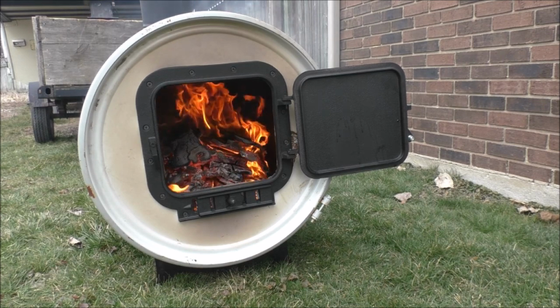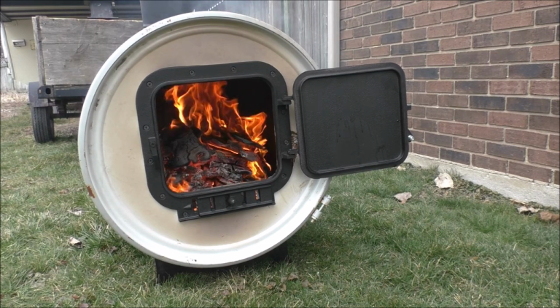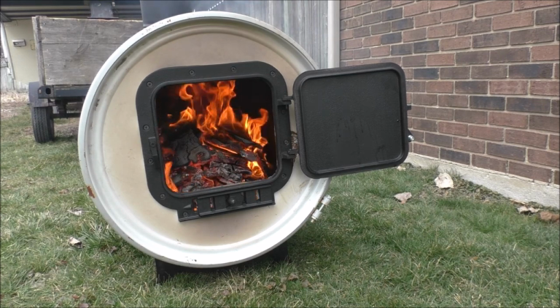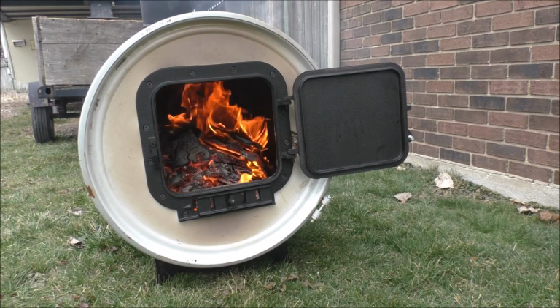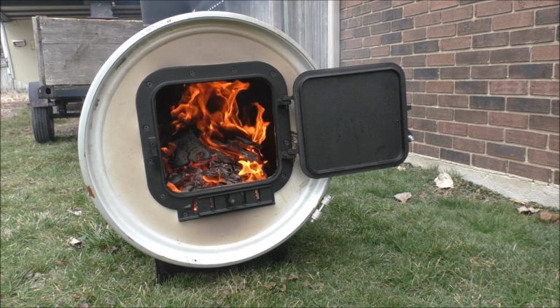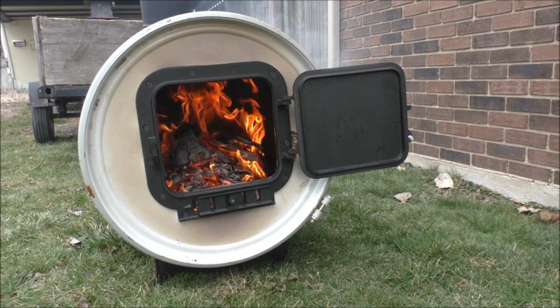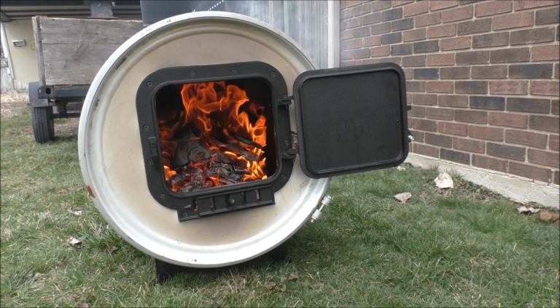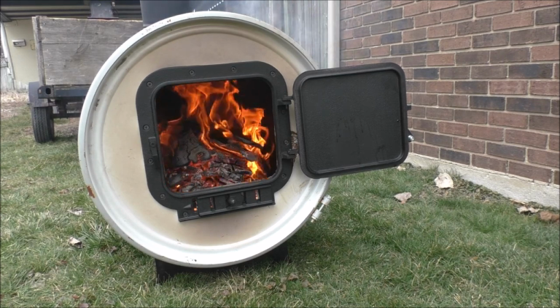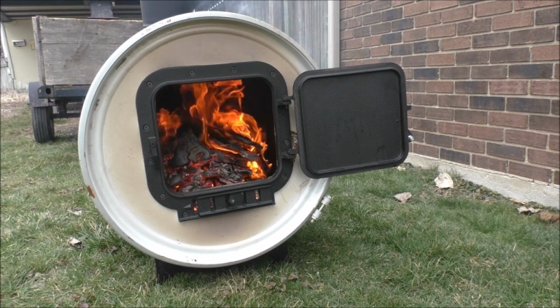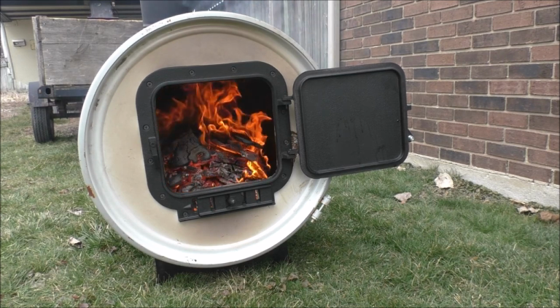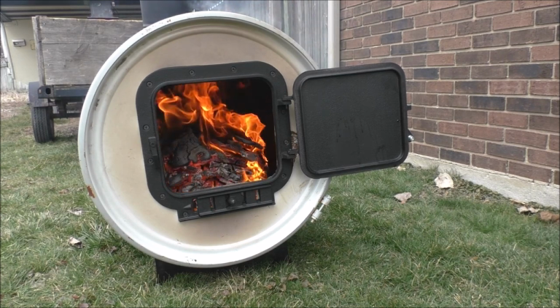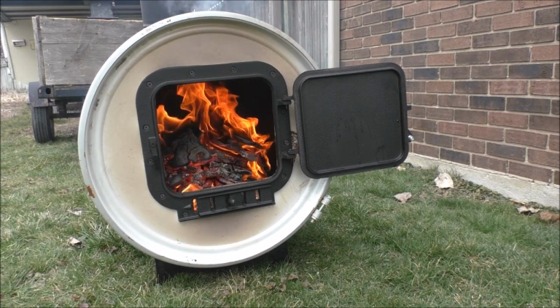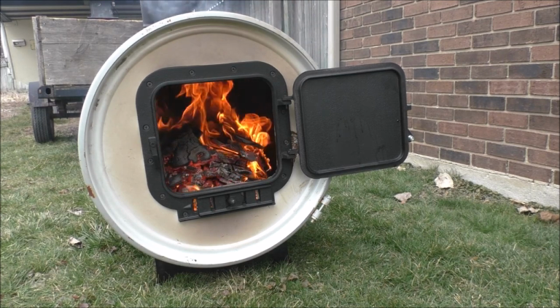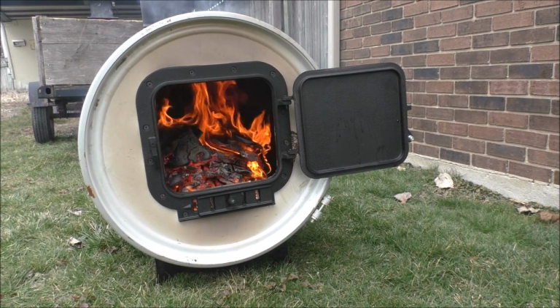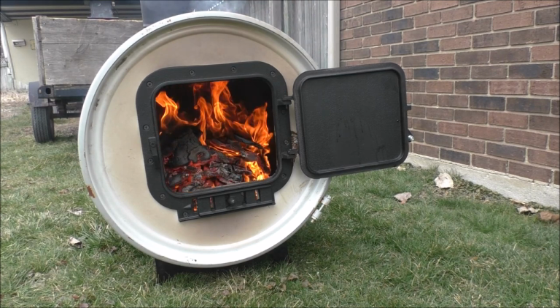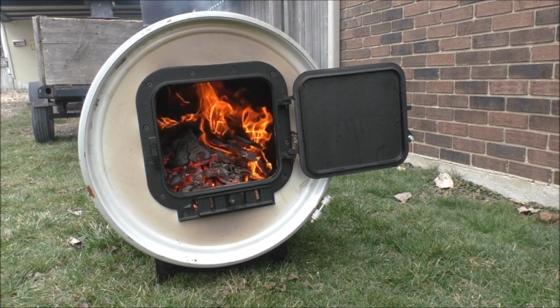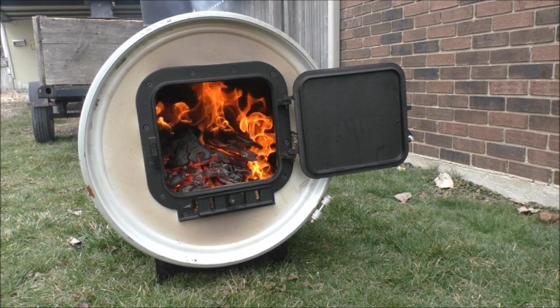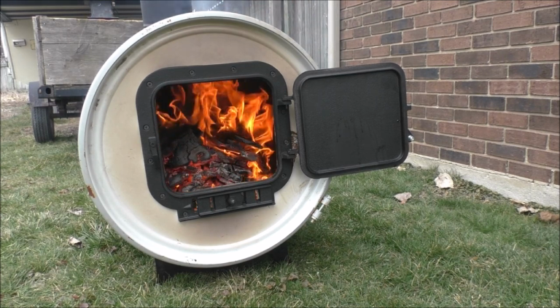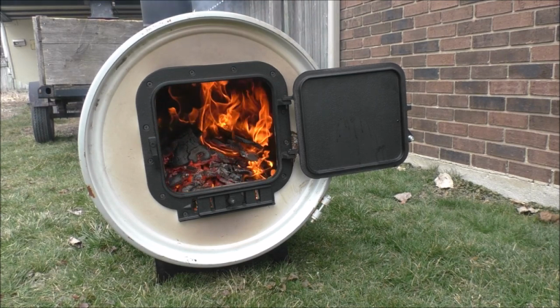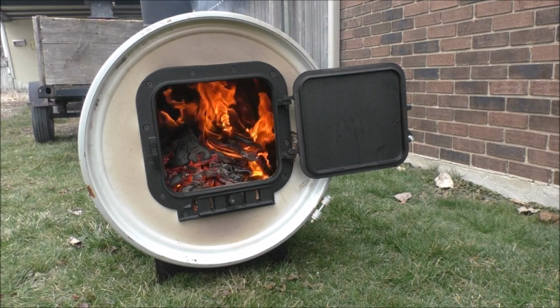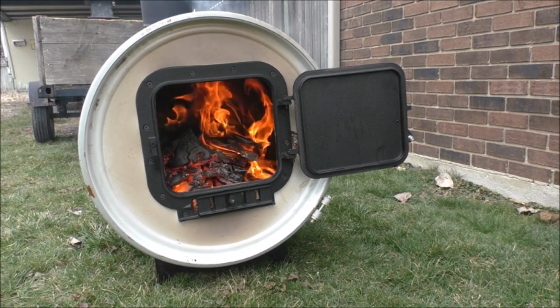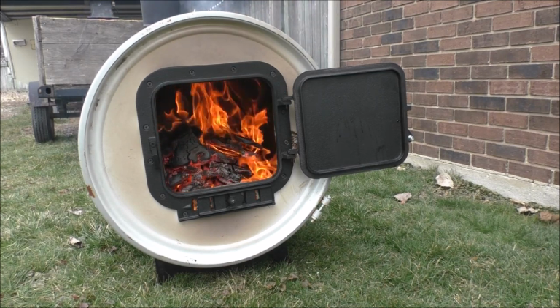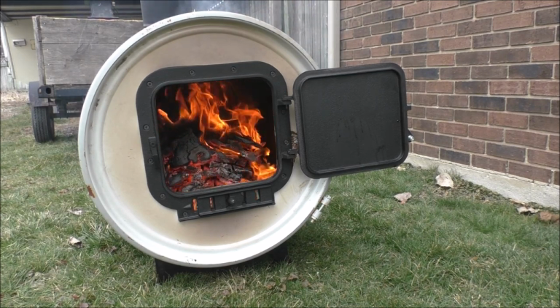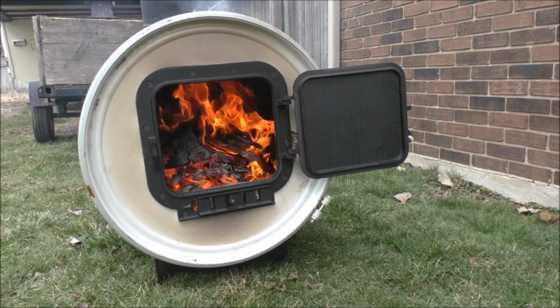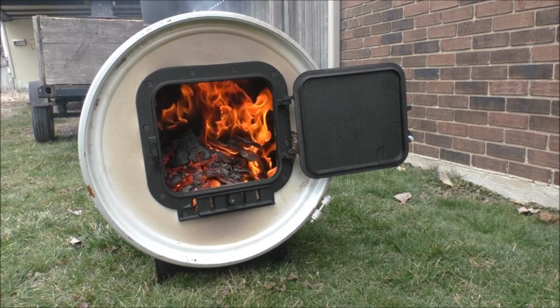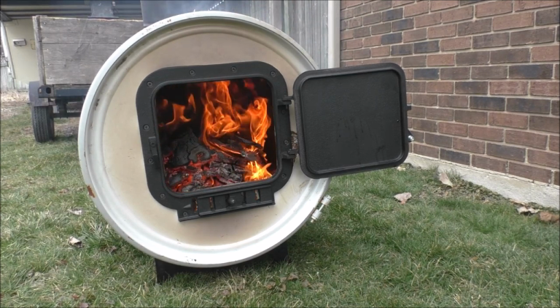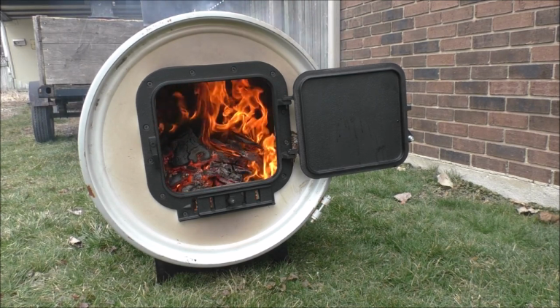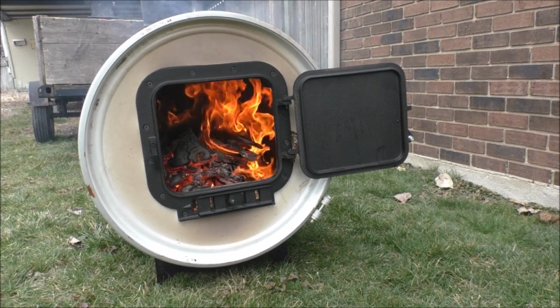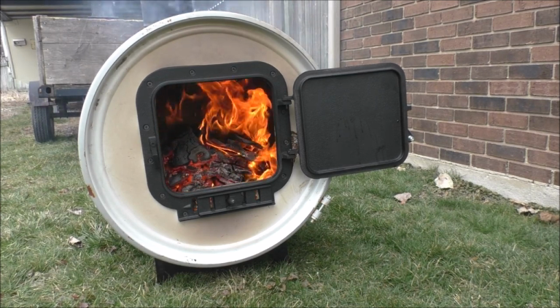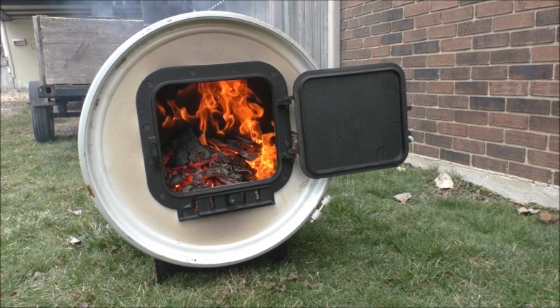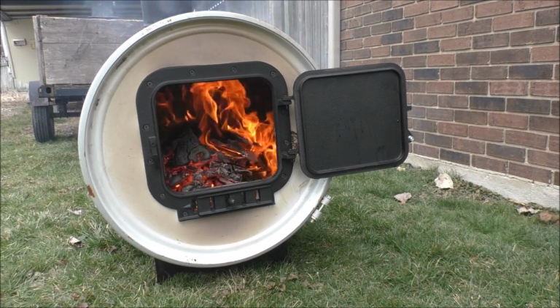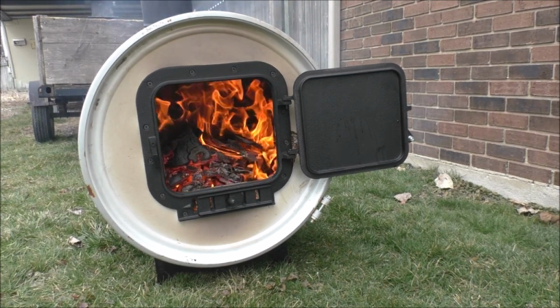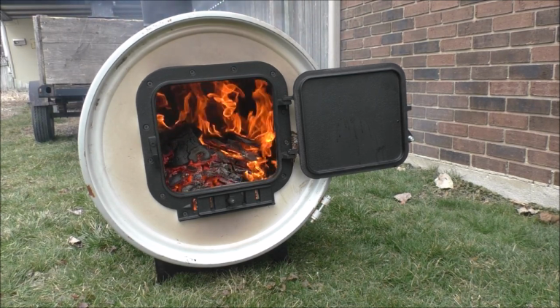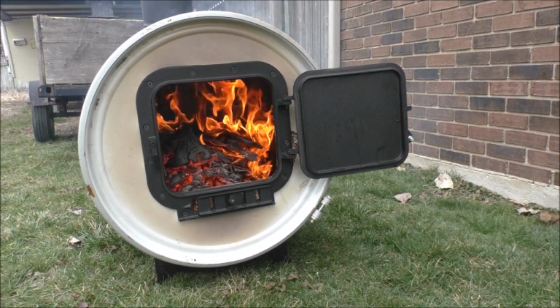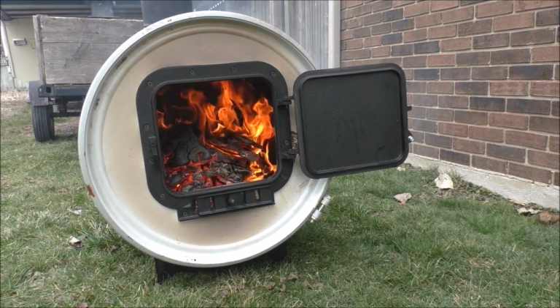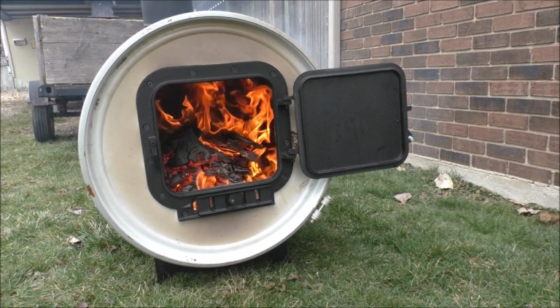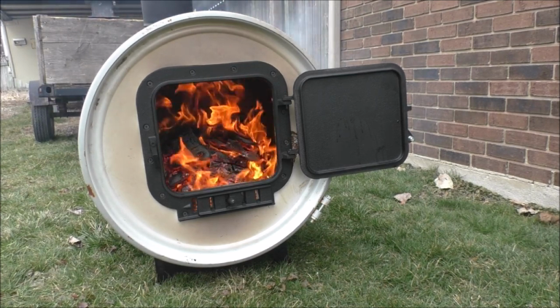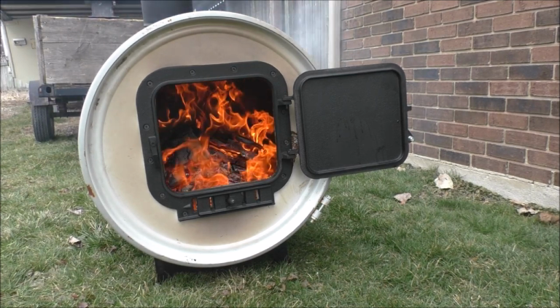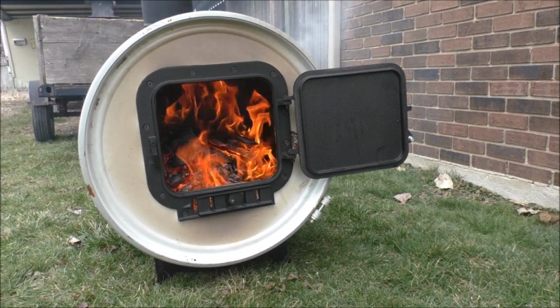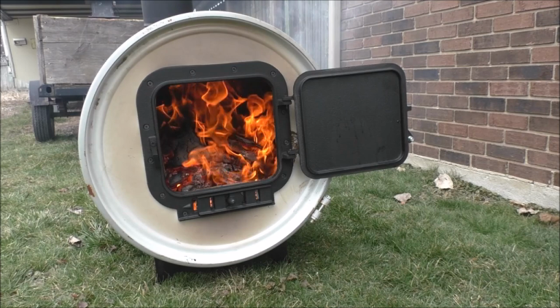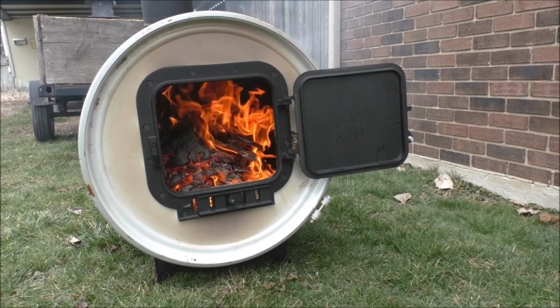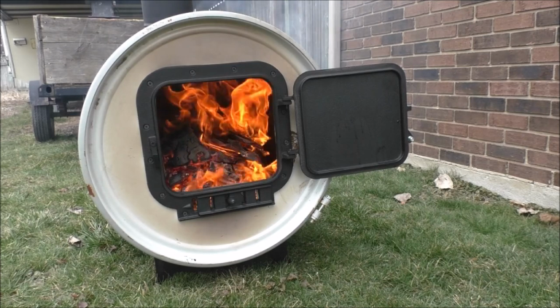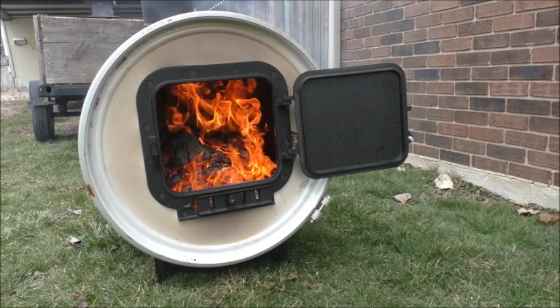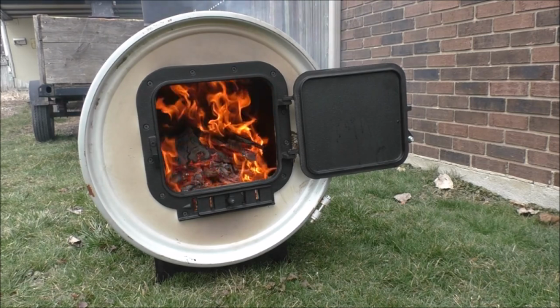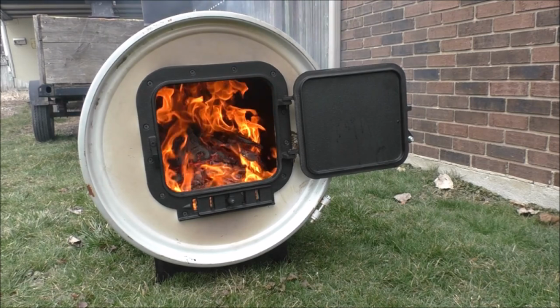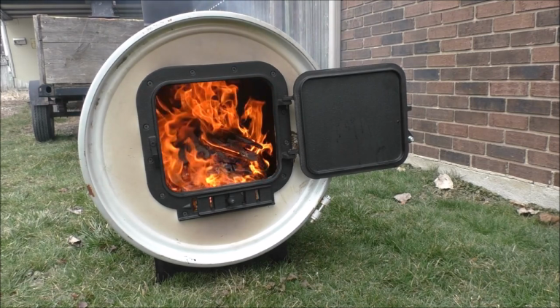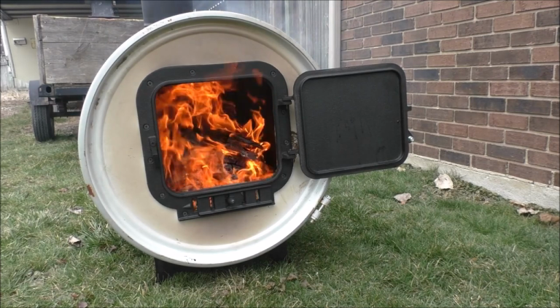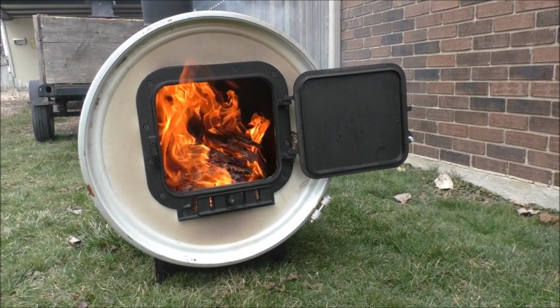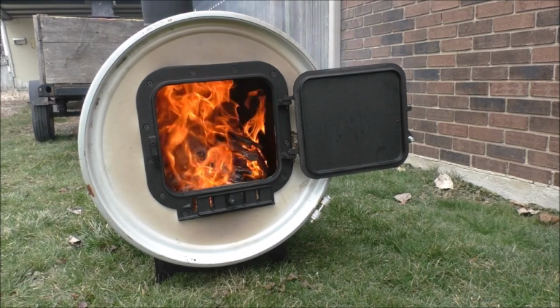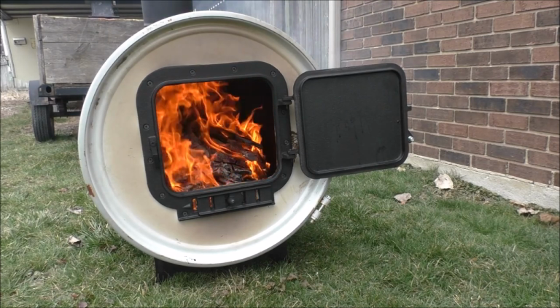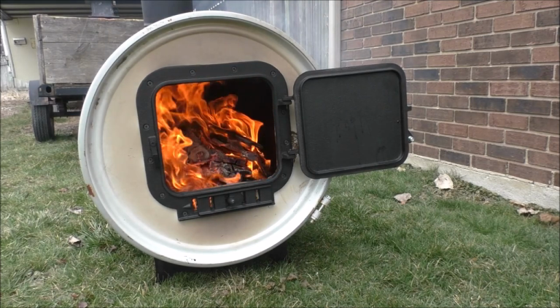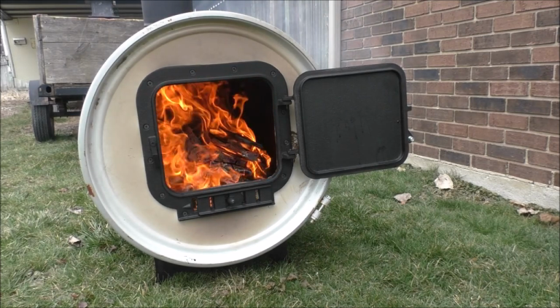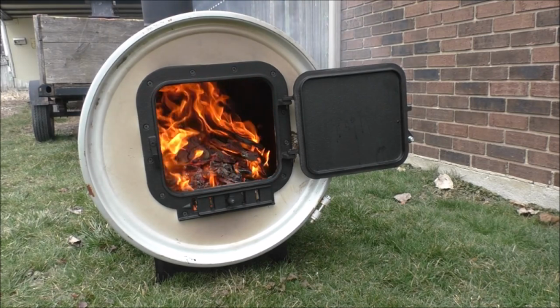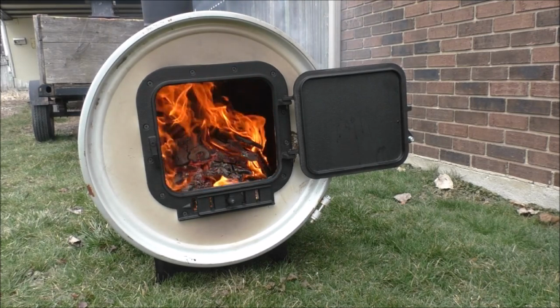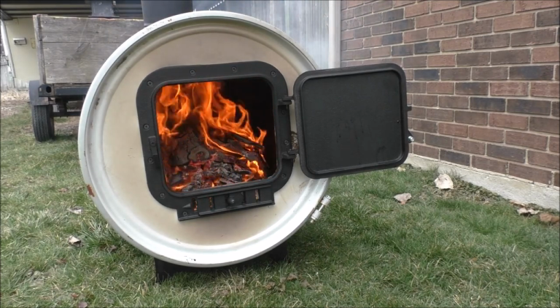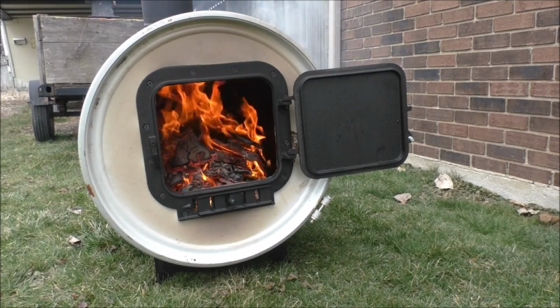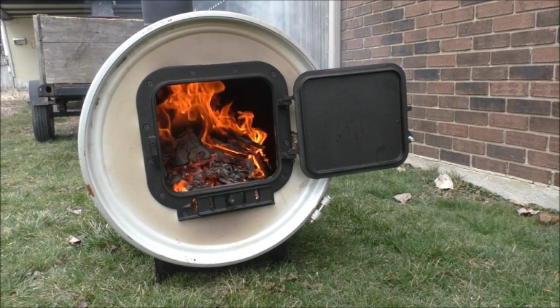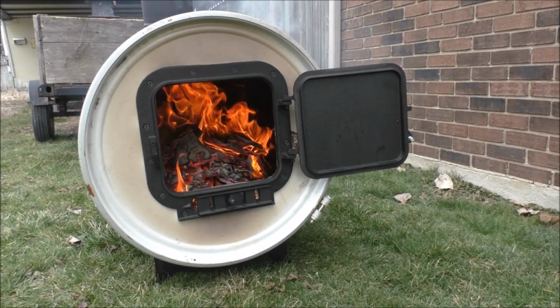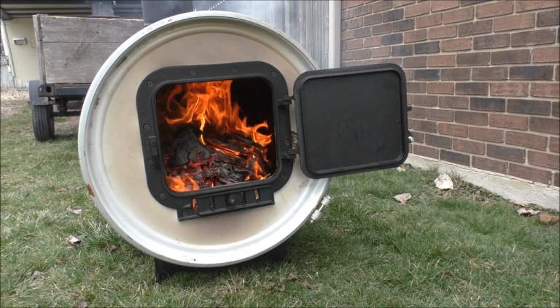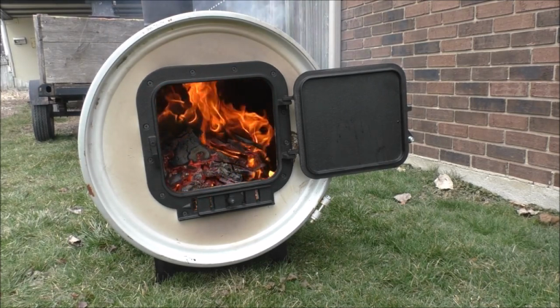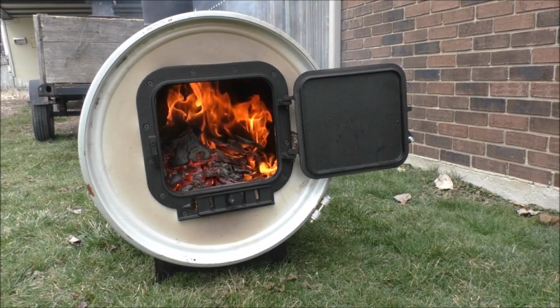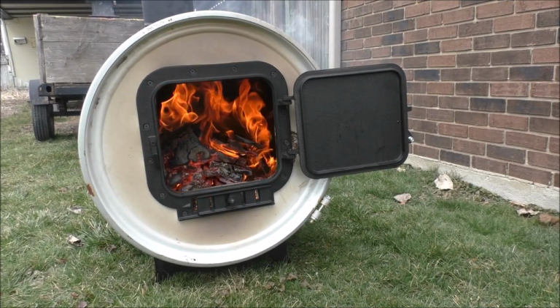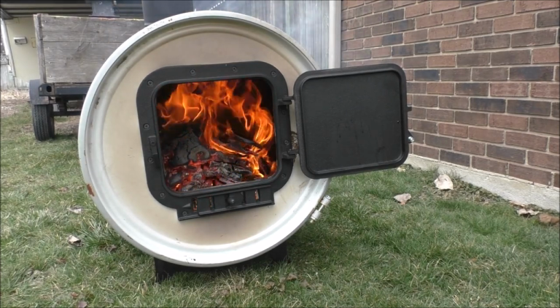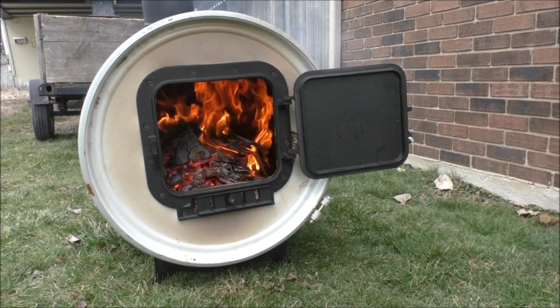I can literally hear this thing howling when that damn fan shuts off at the side of the house.